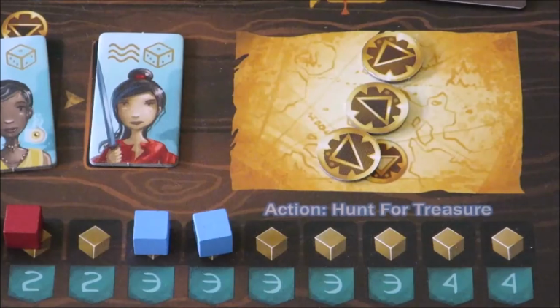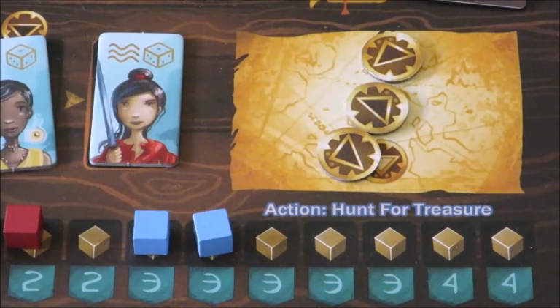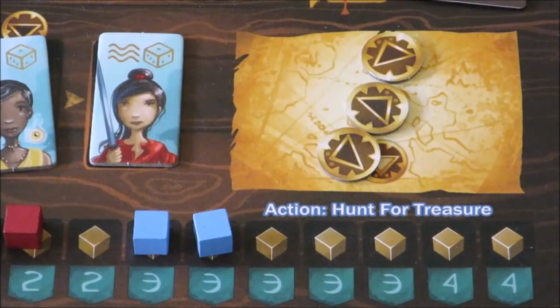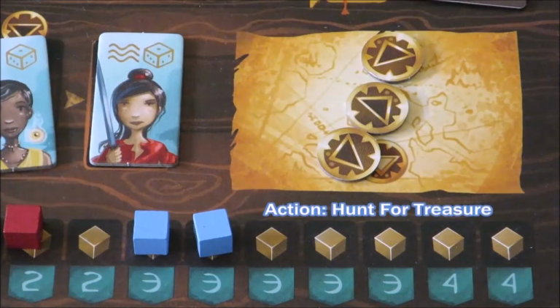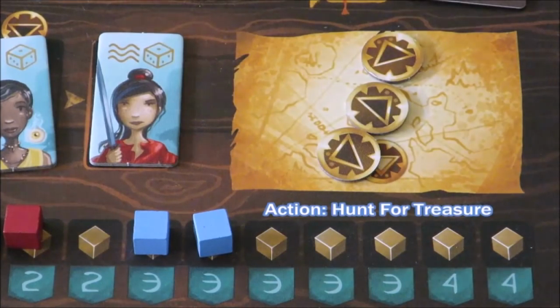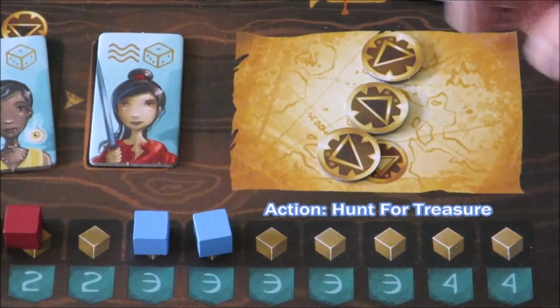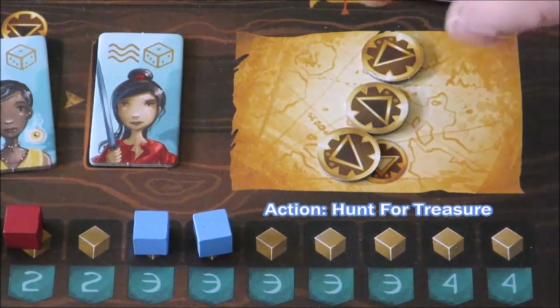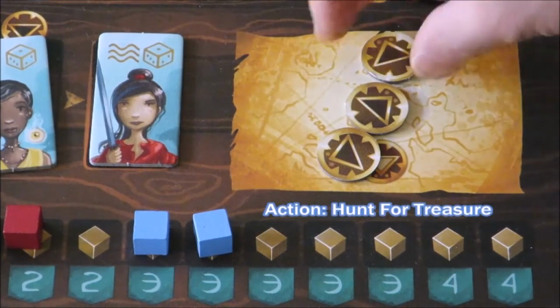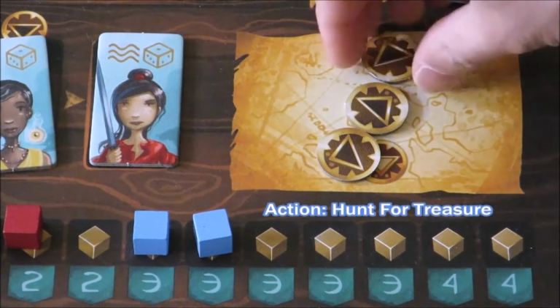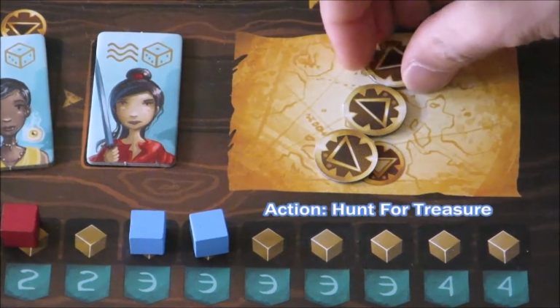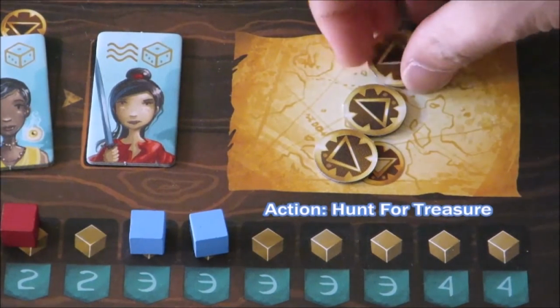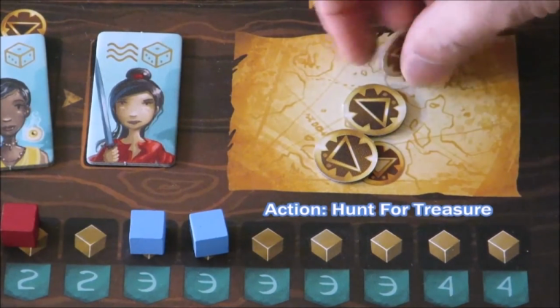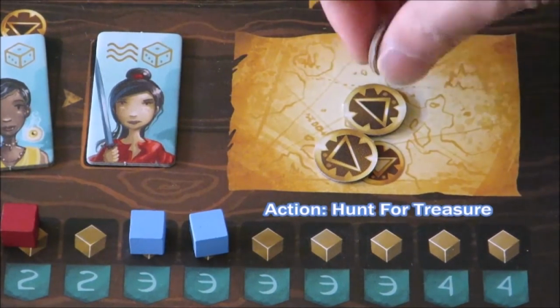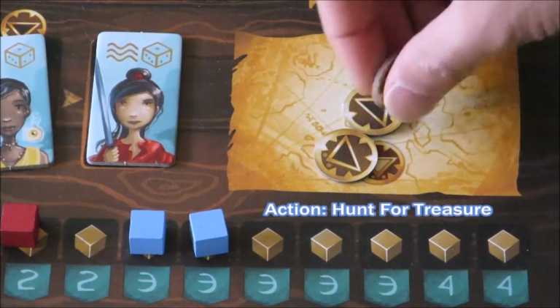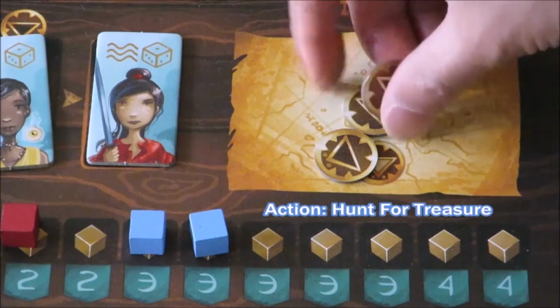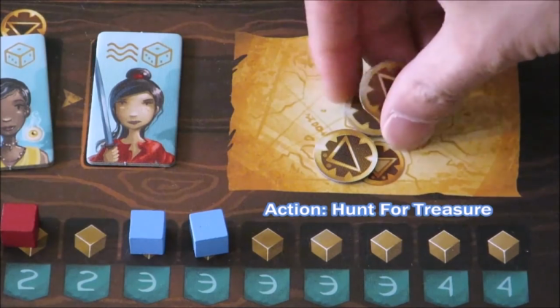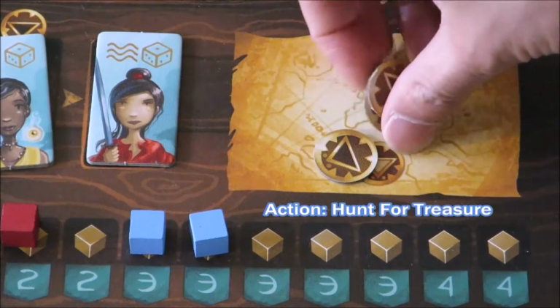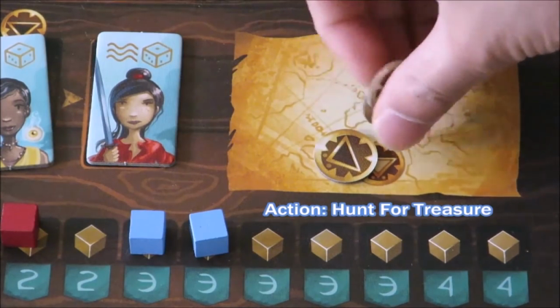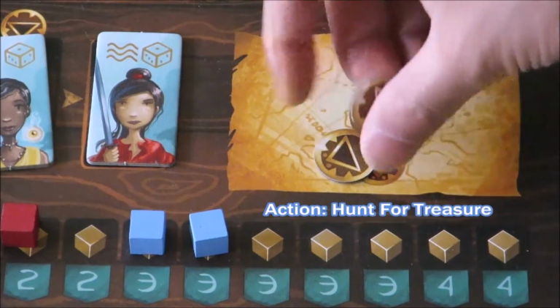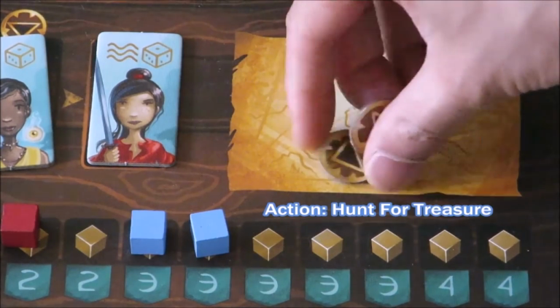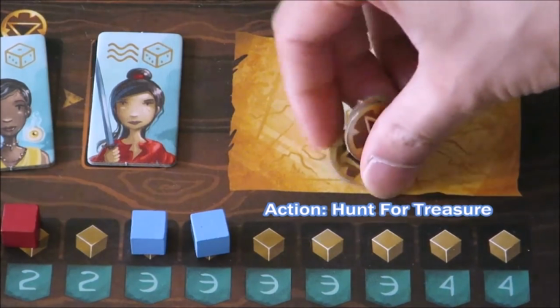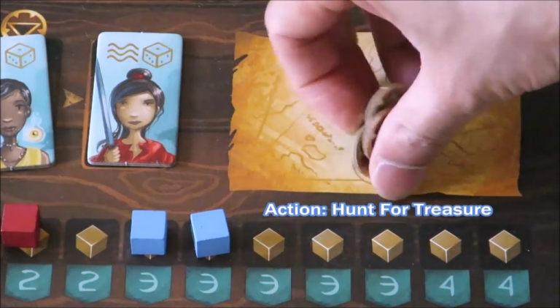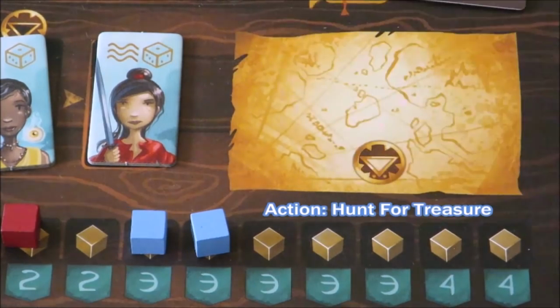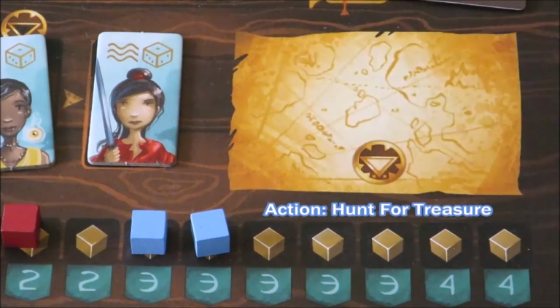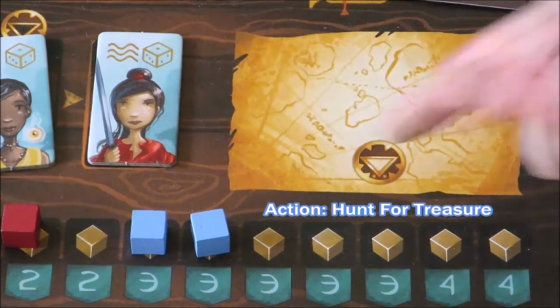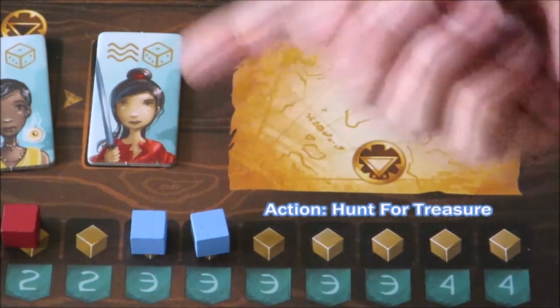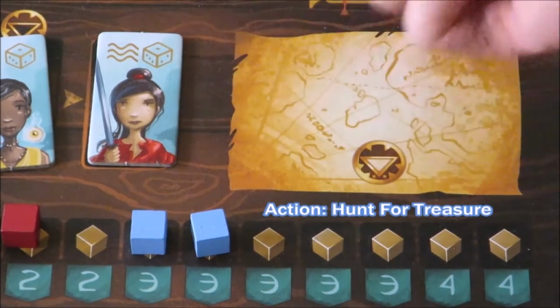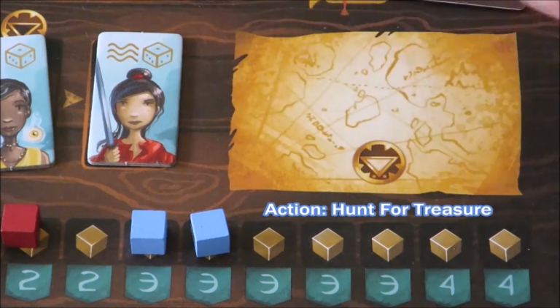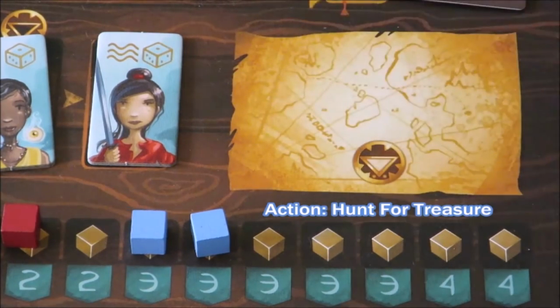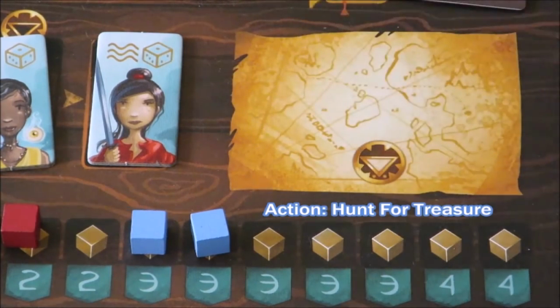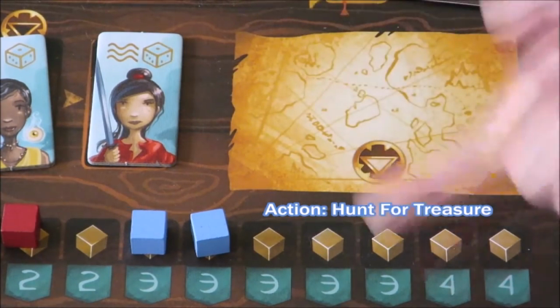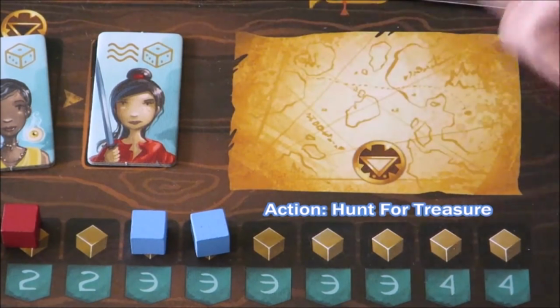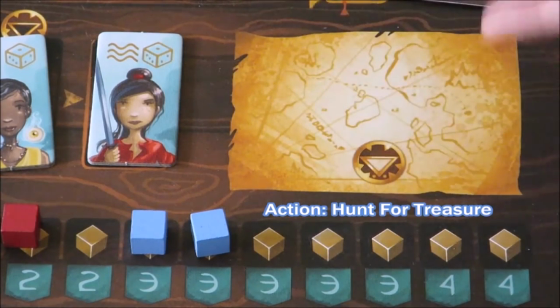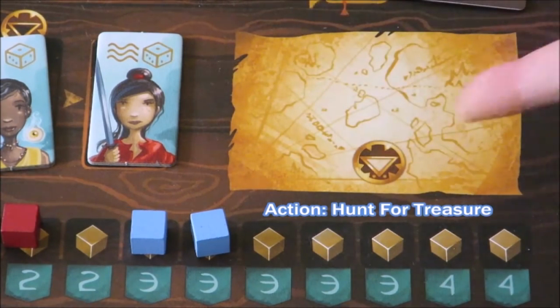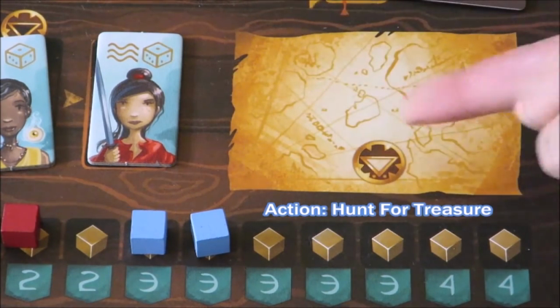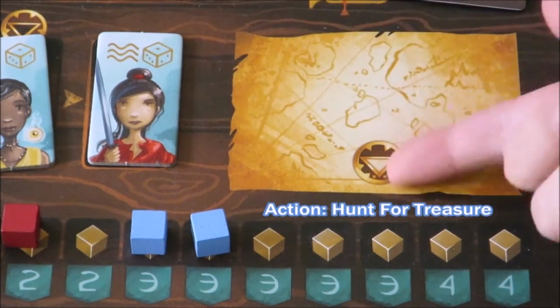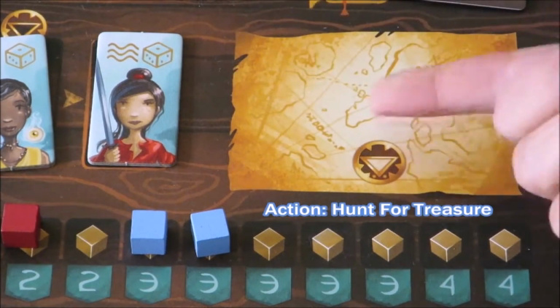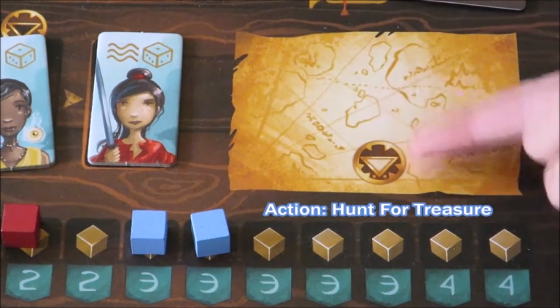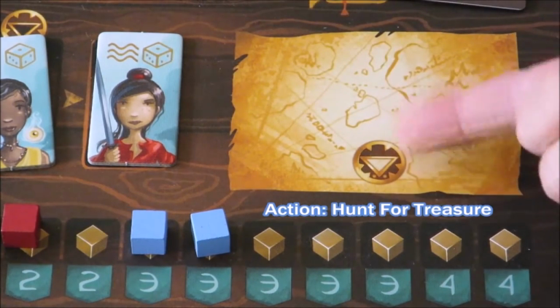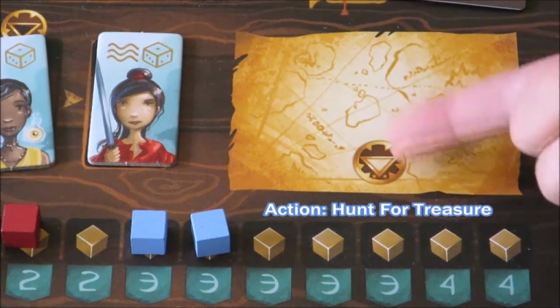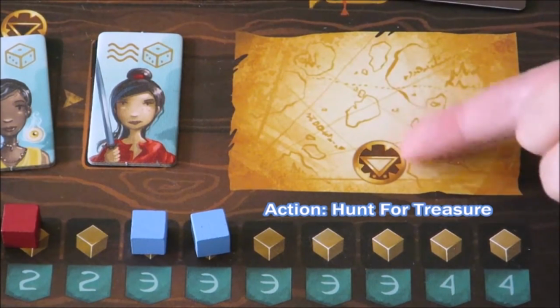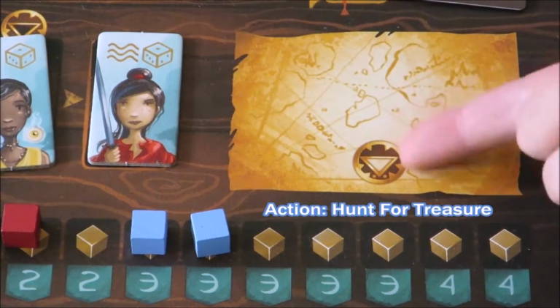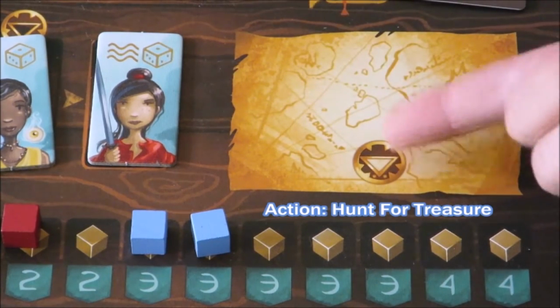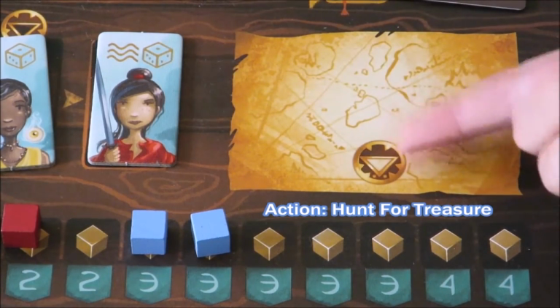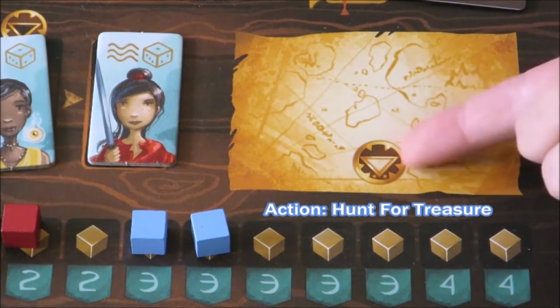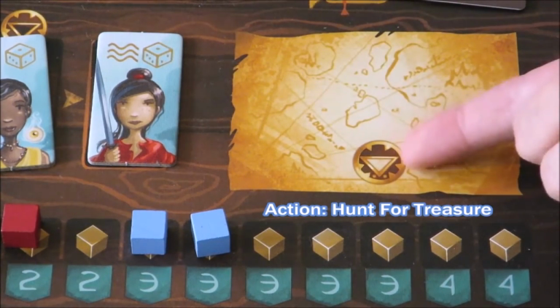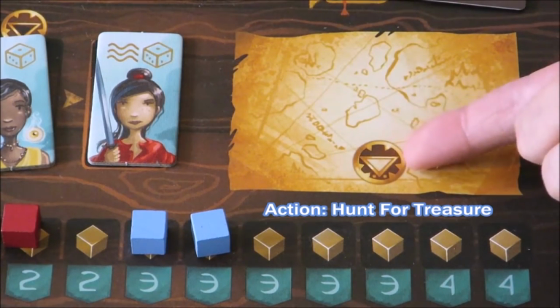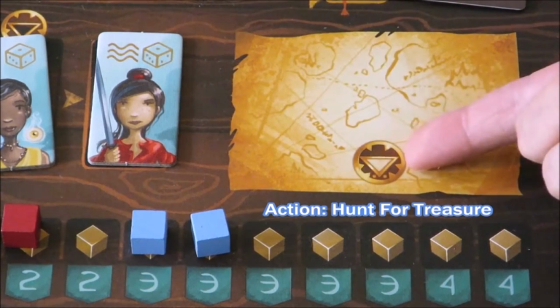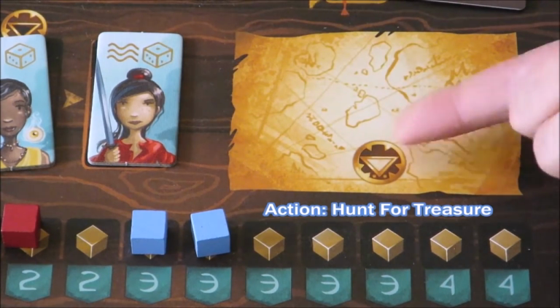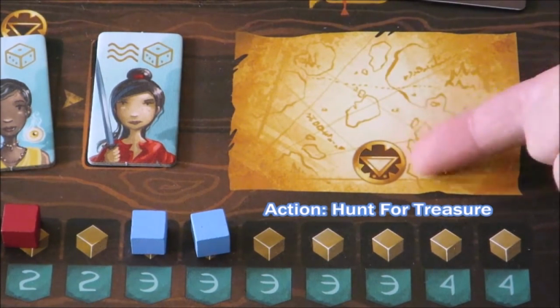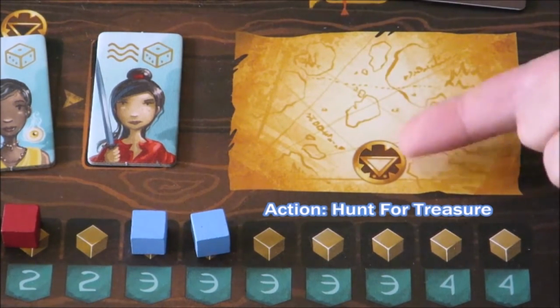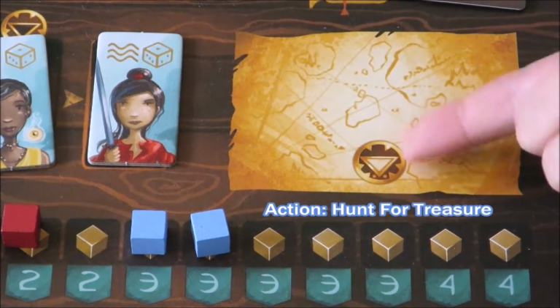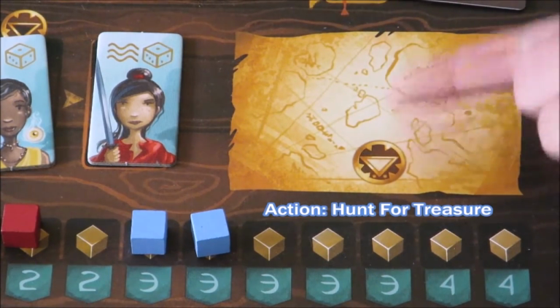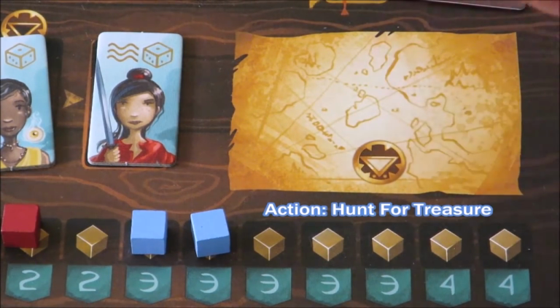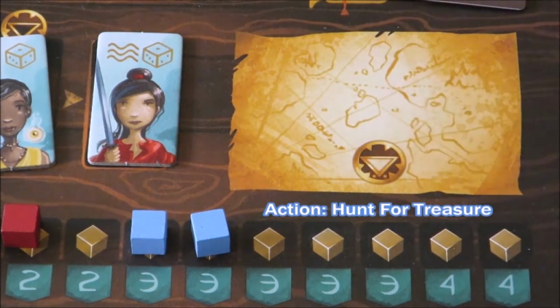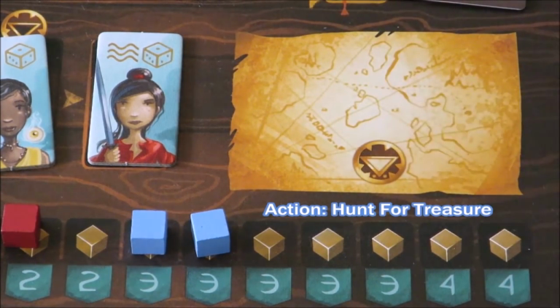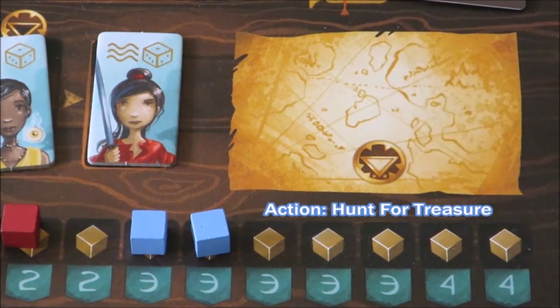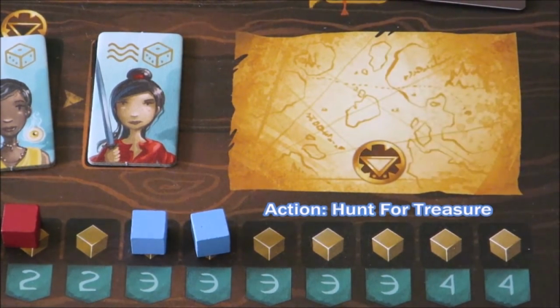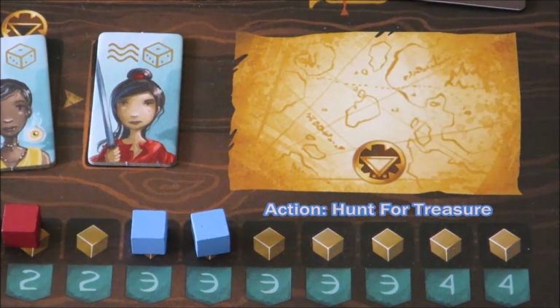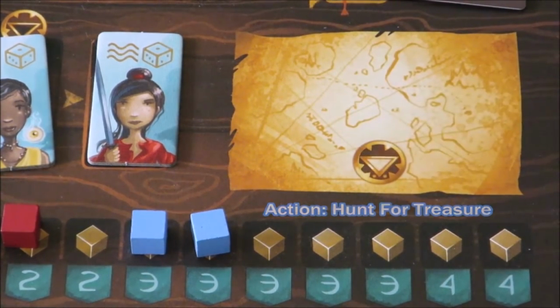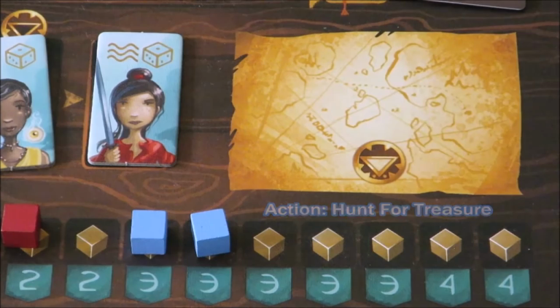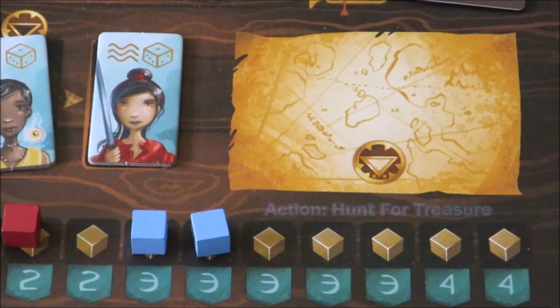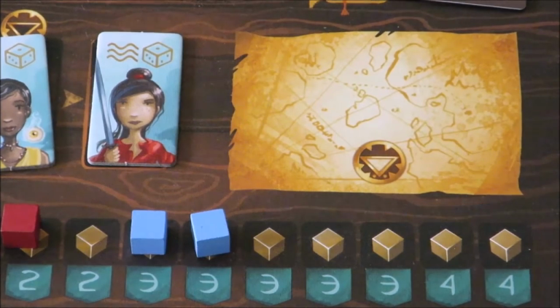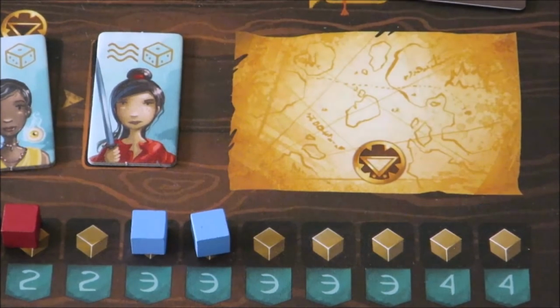For the treasure action, you gain all the coins from the treasure map. If there are no coins on the treasure map, this symbol here means you take one coin from the bank.